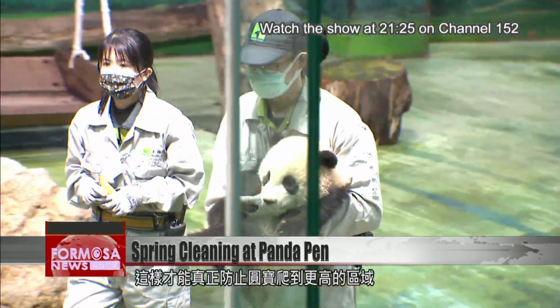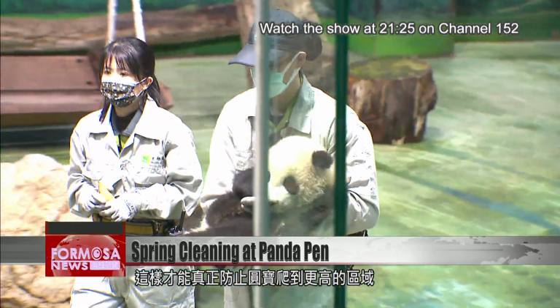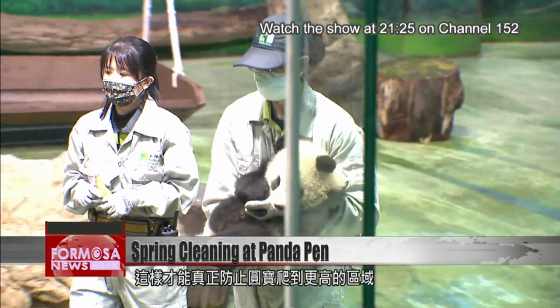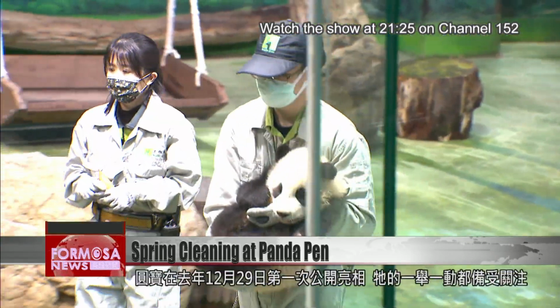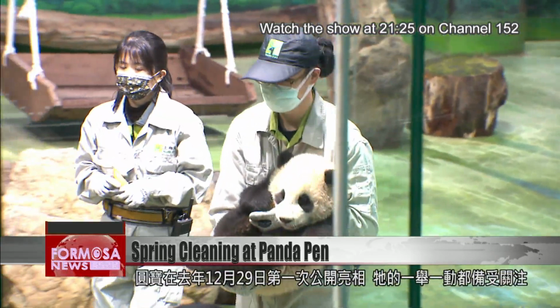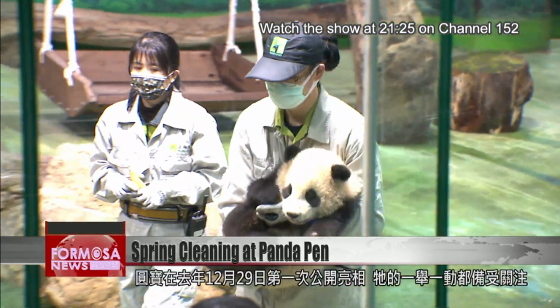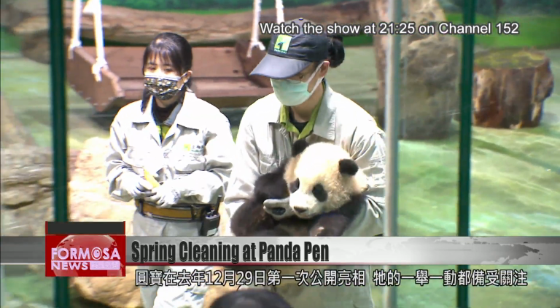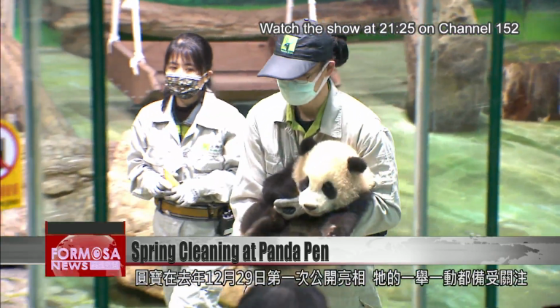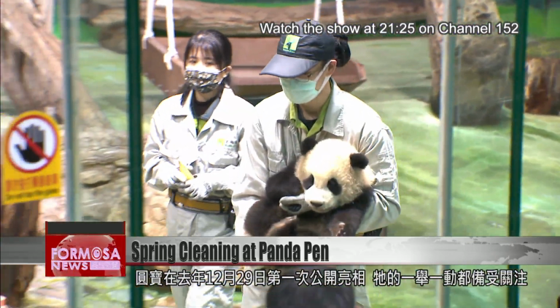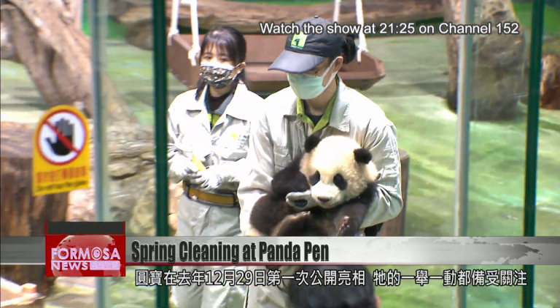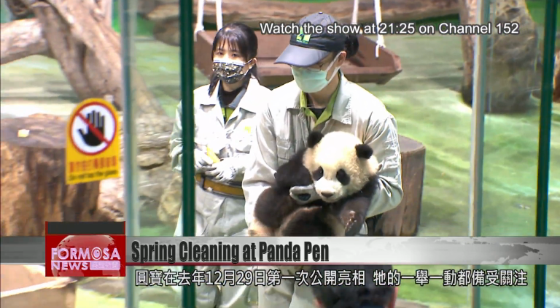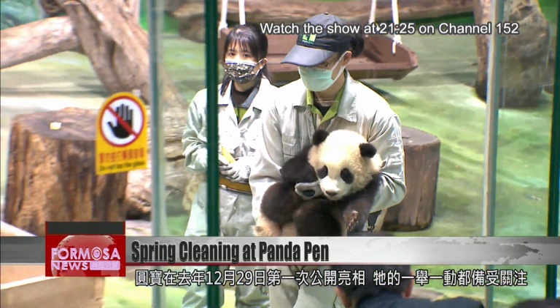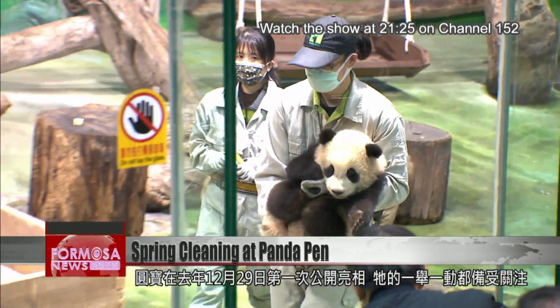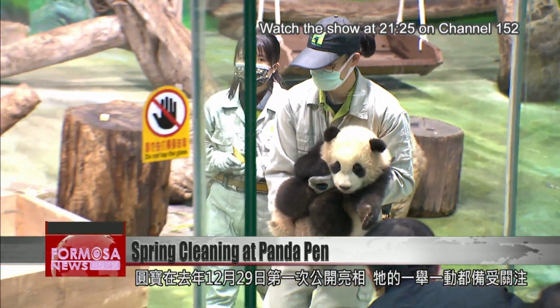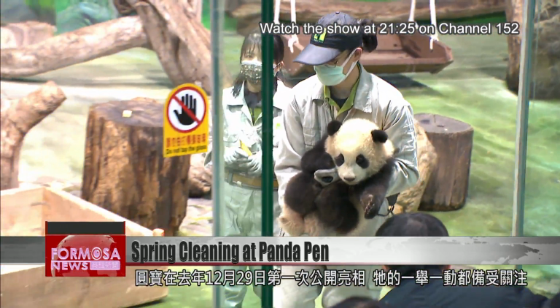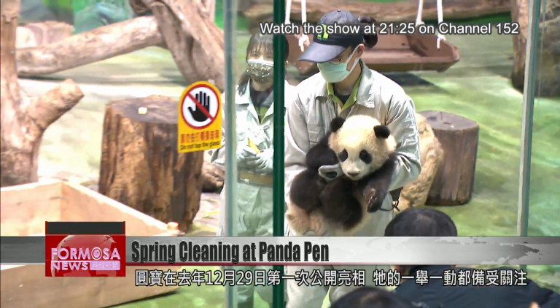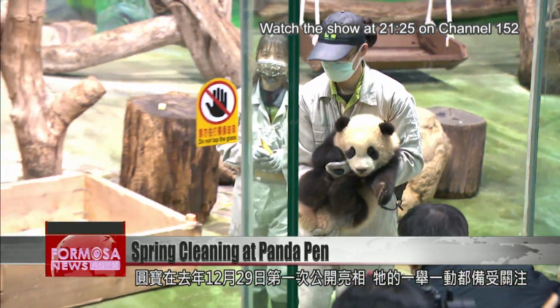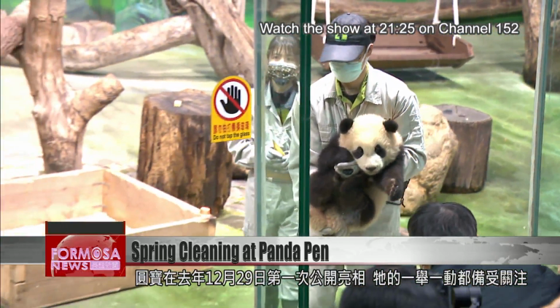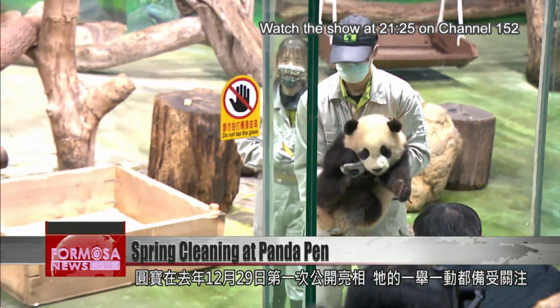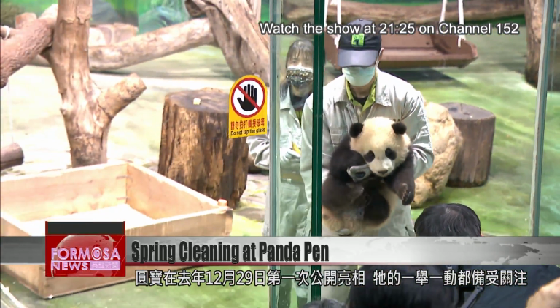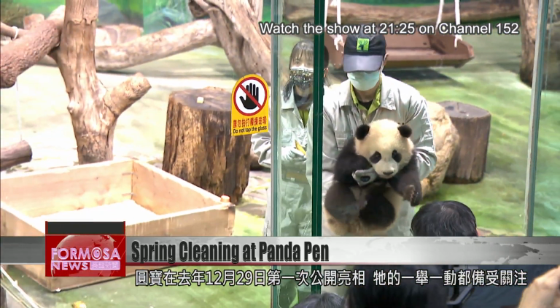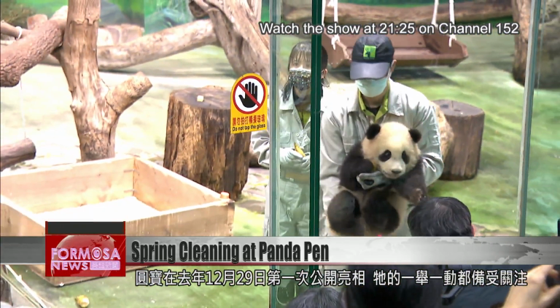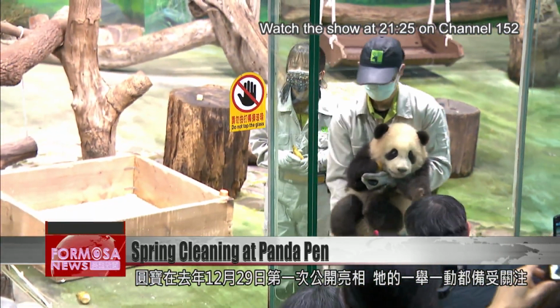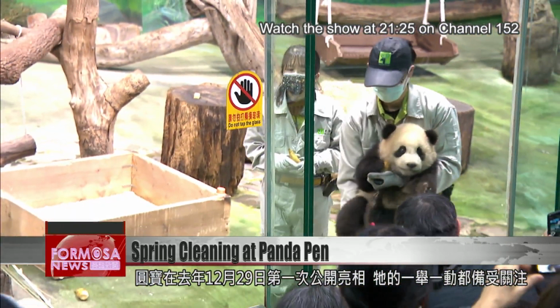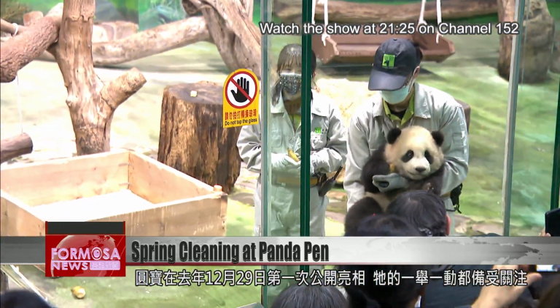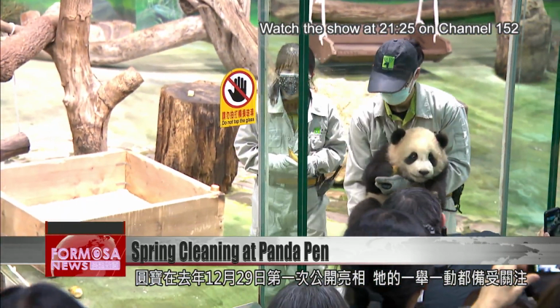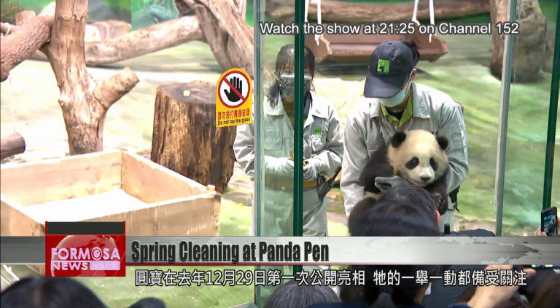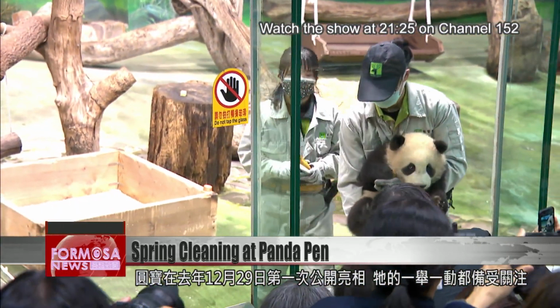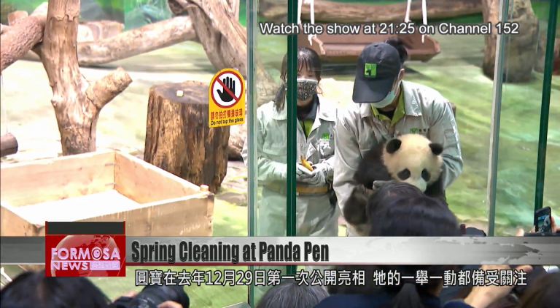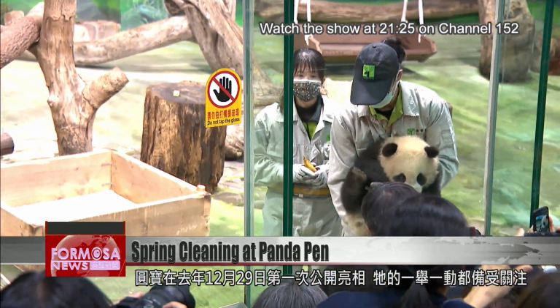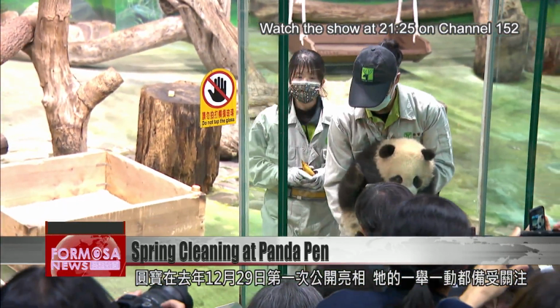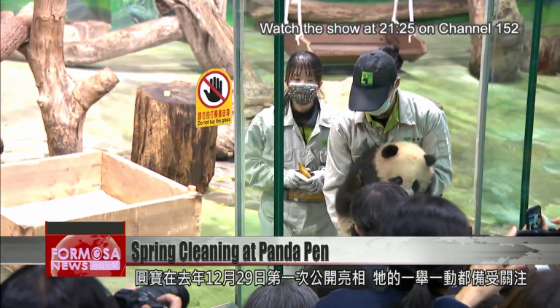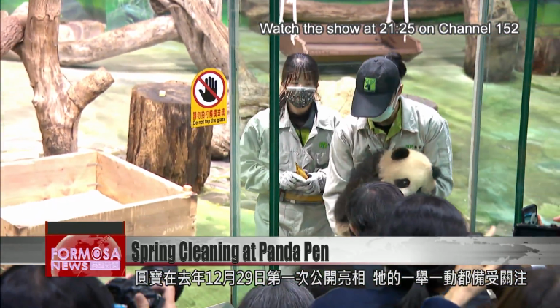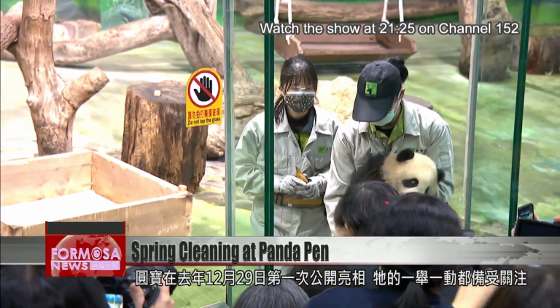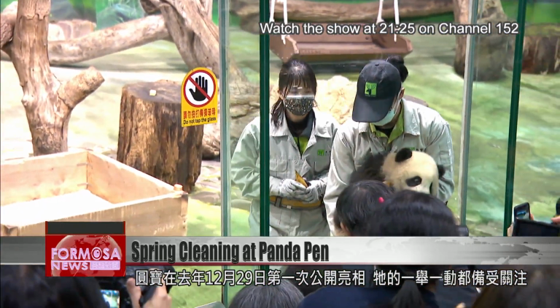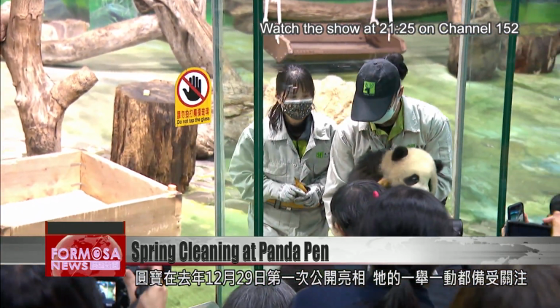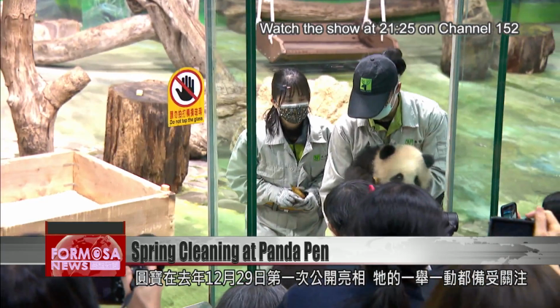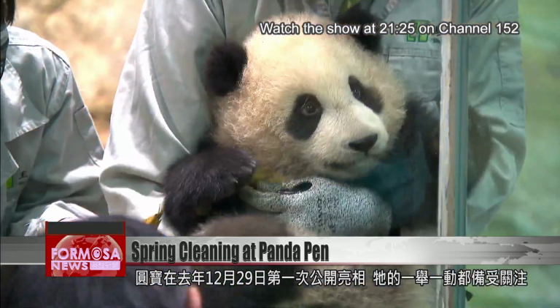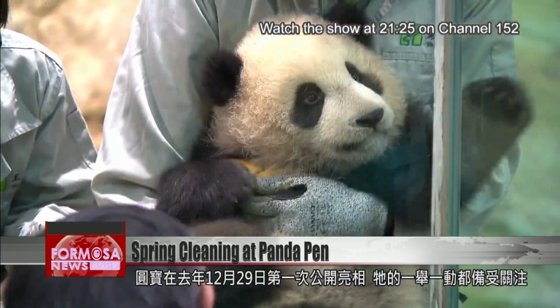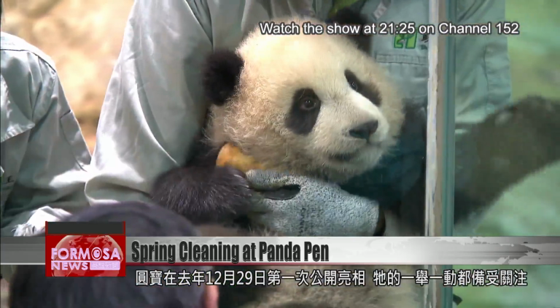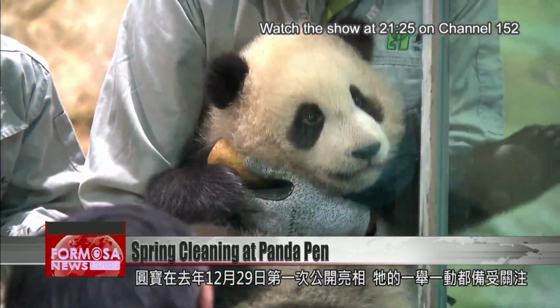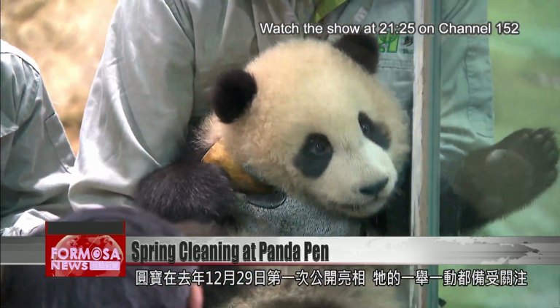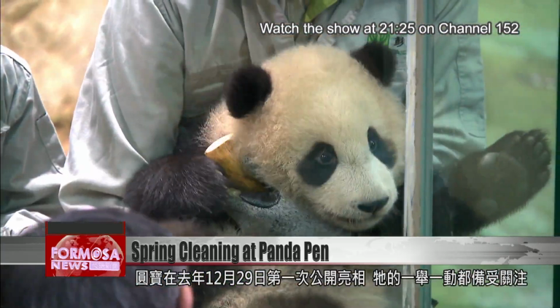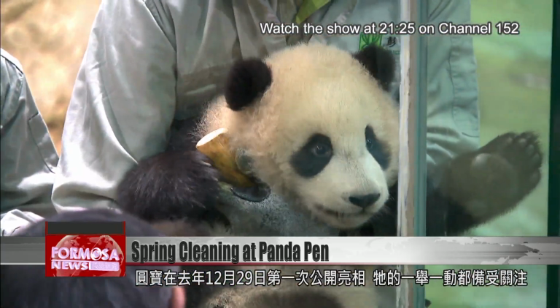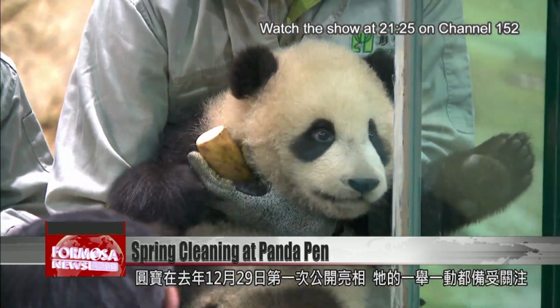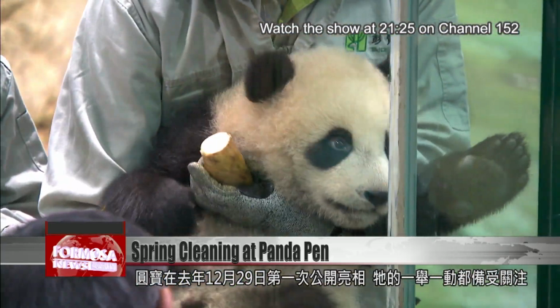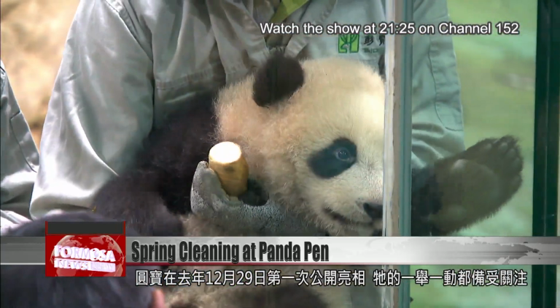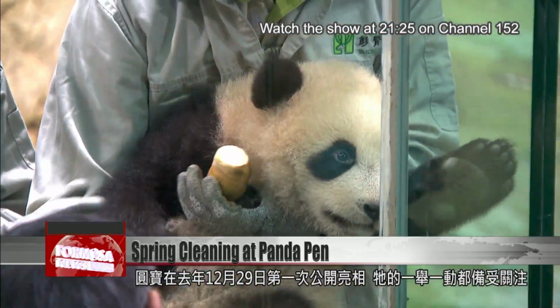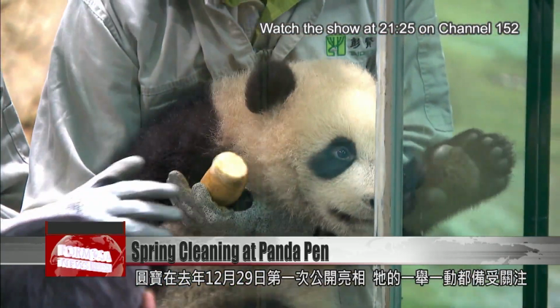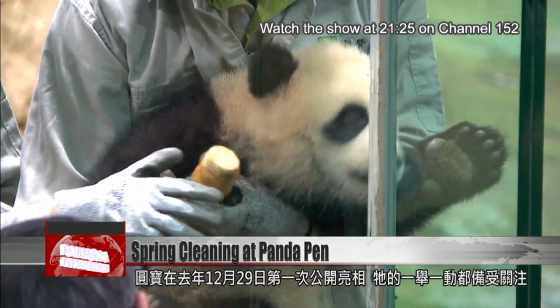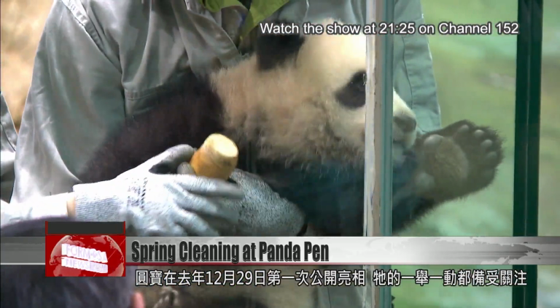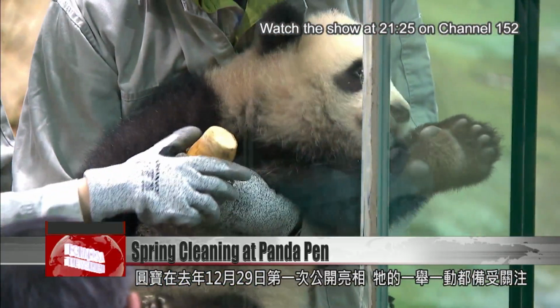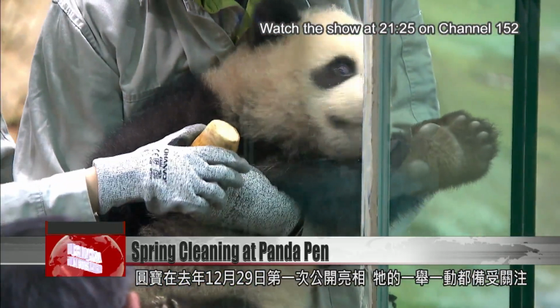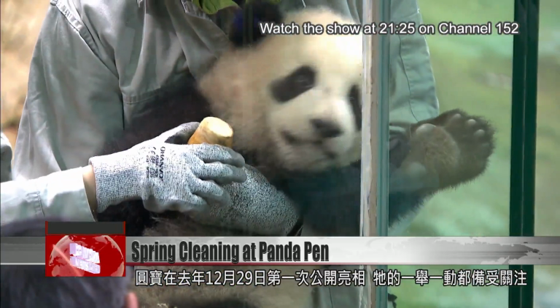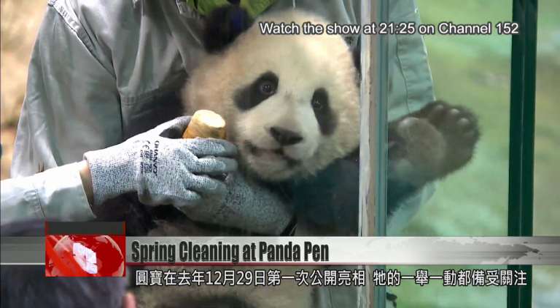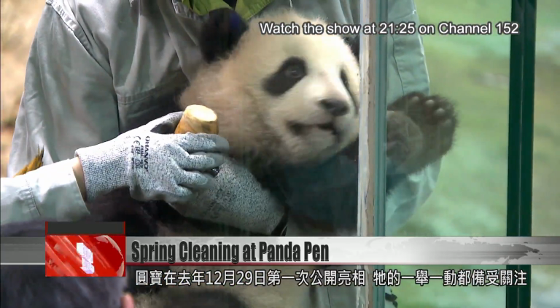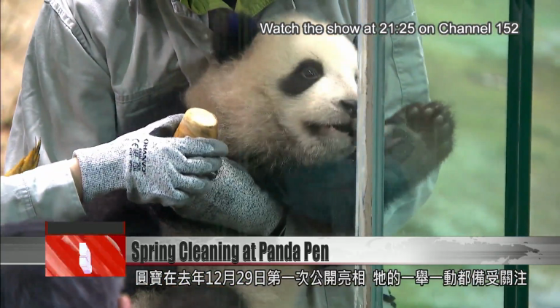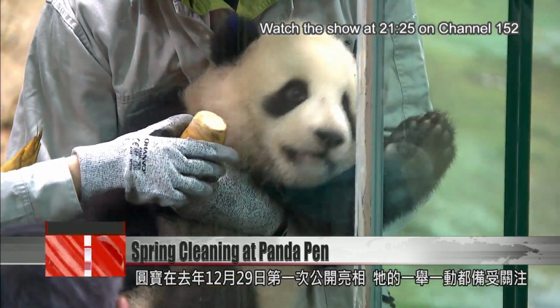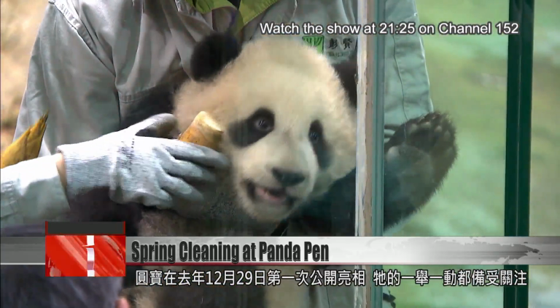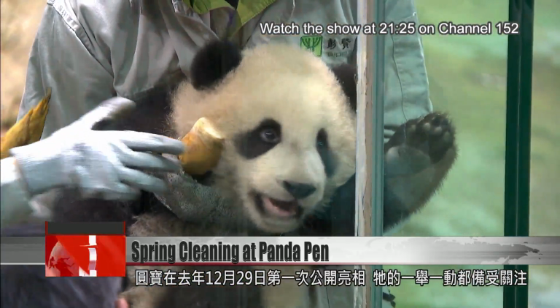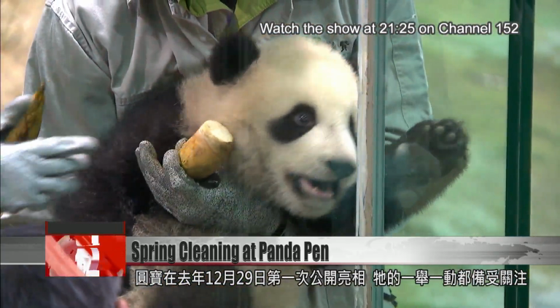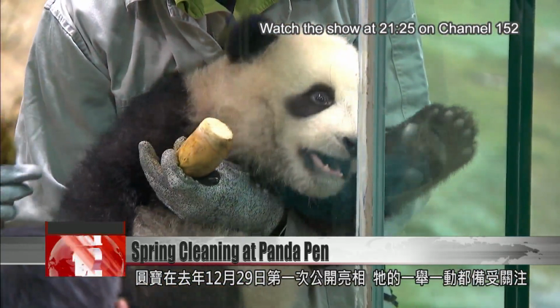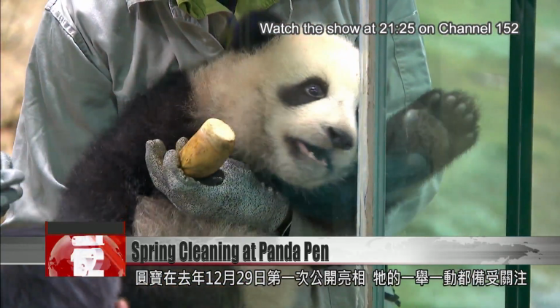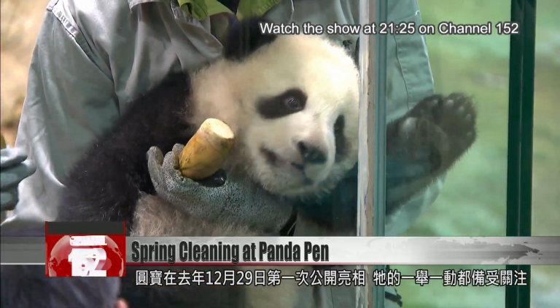Taipei Zoo's panda cub Yuan Bao made her first public appearance on December 29th. Her antics and adventures have made her the talk of the town.